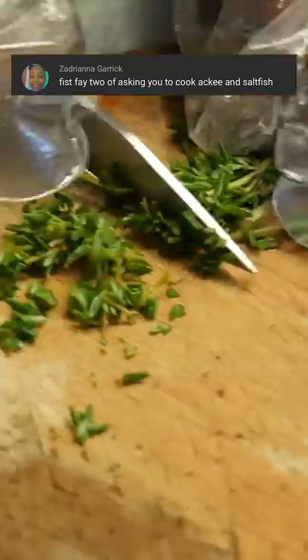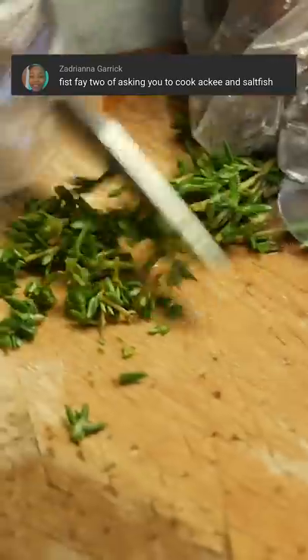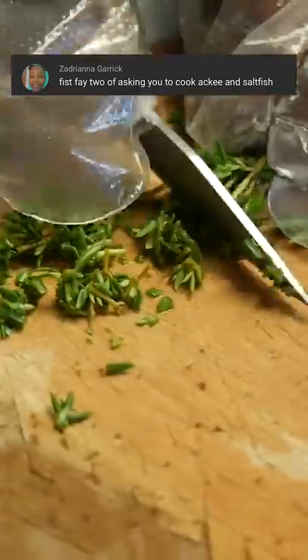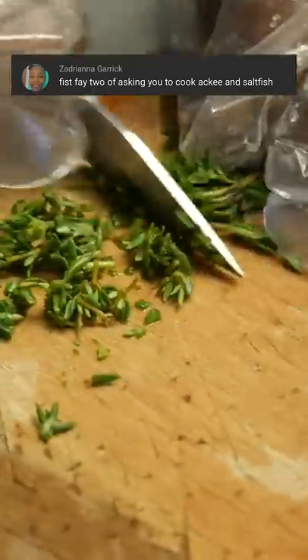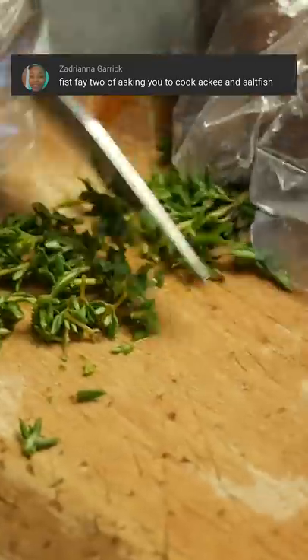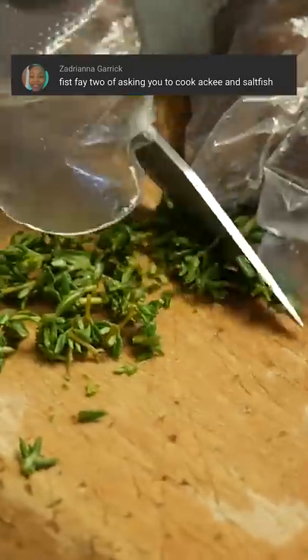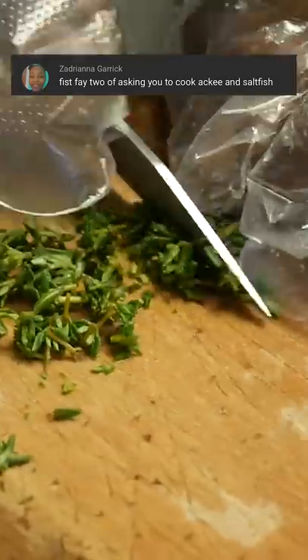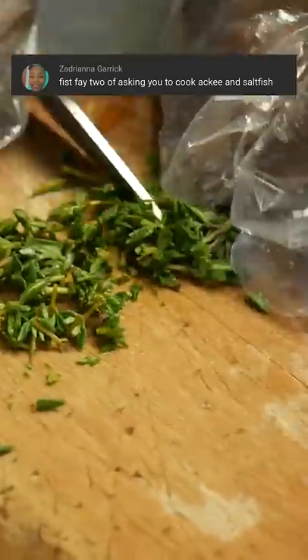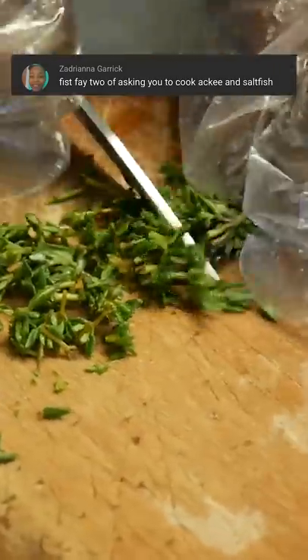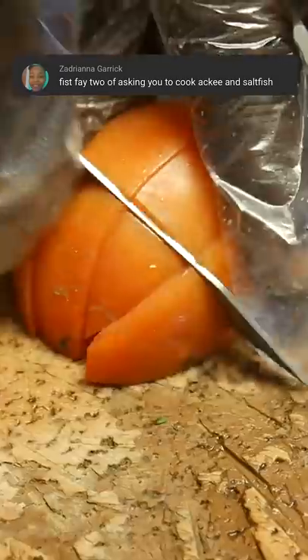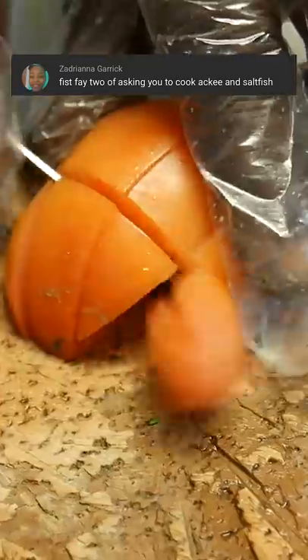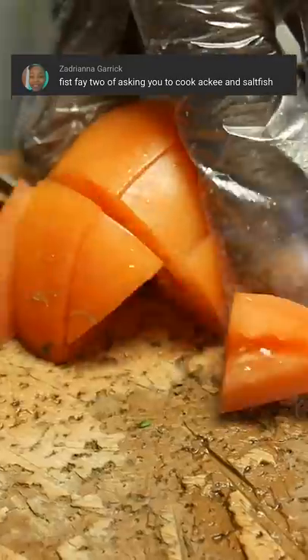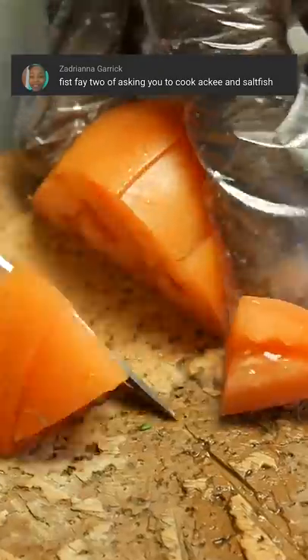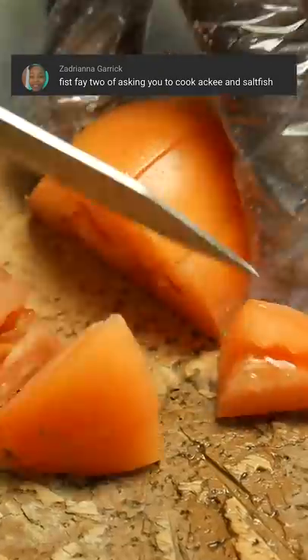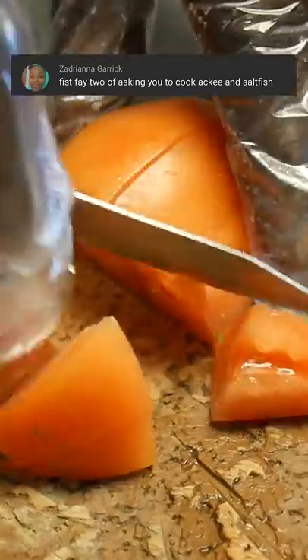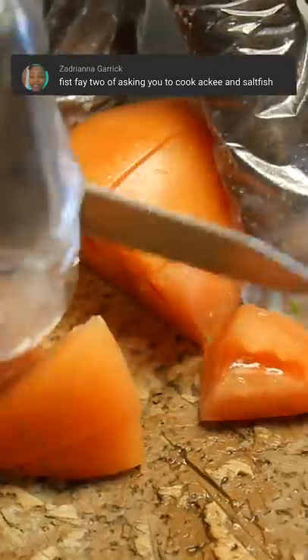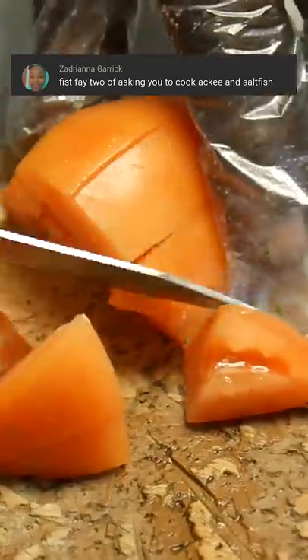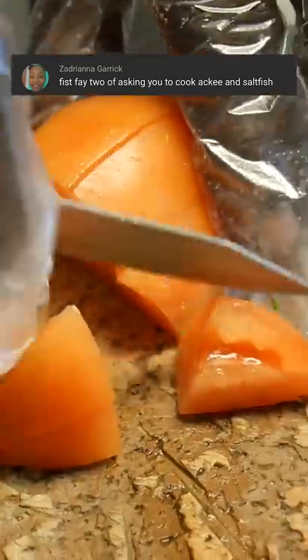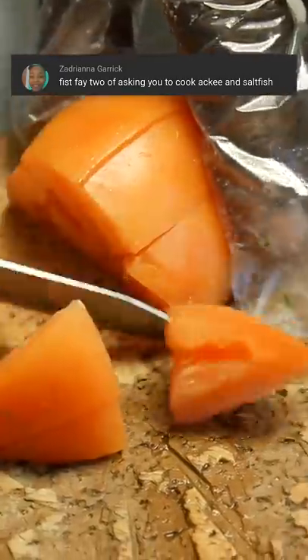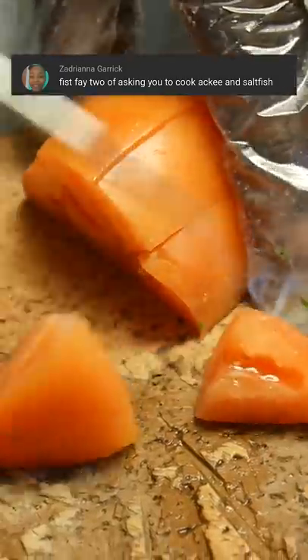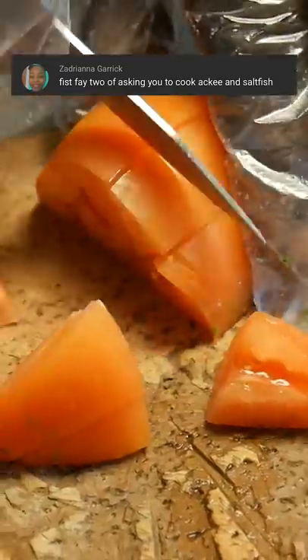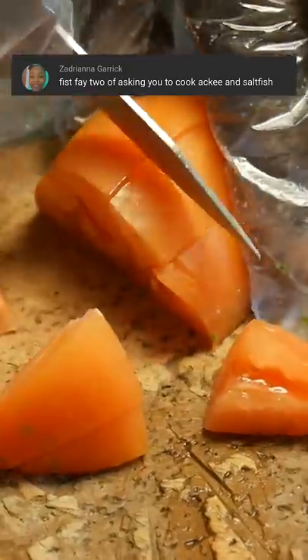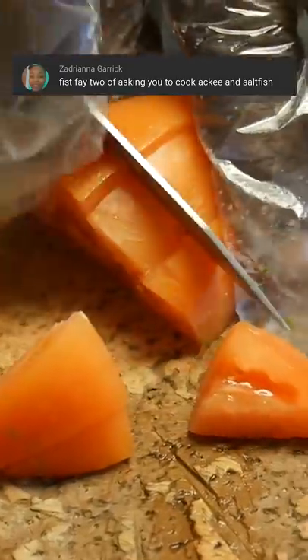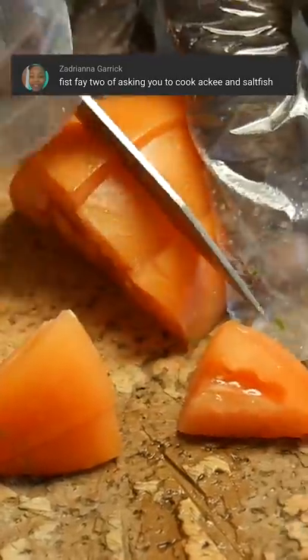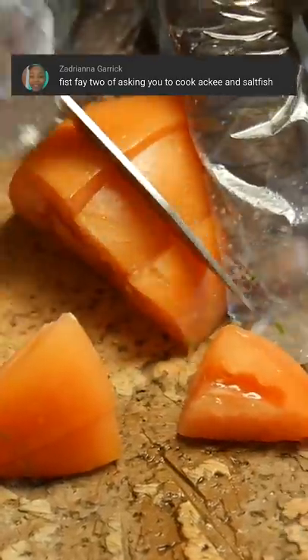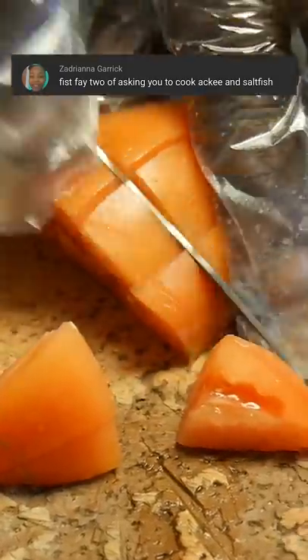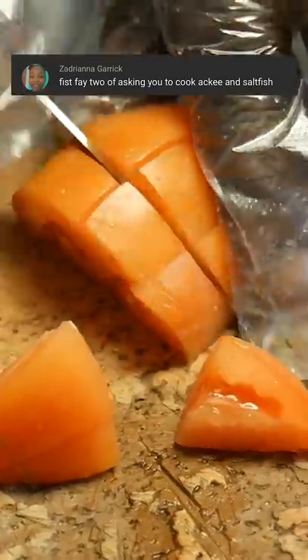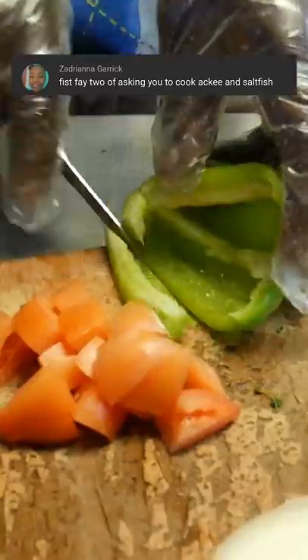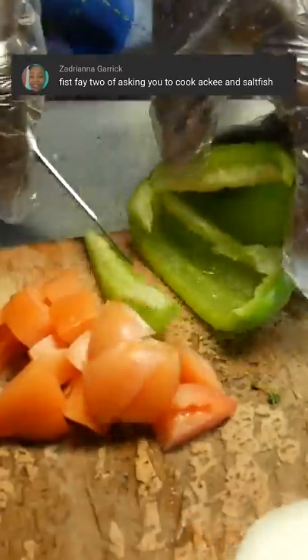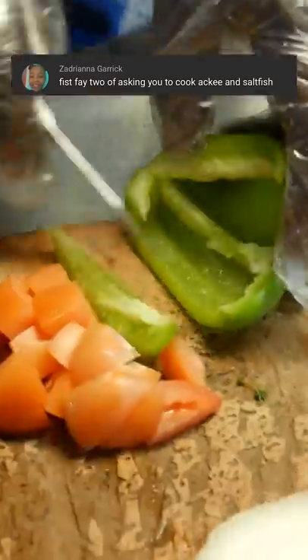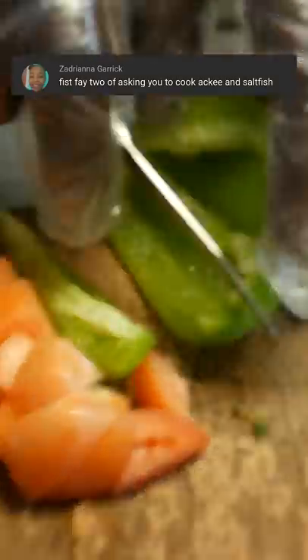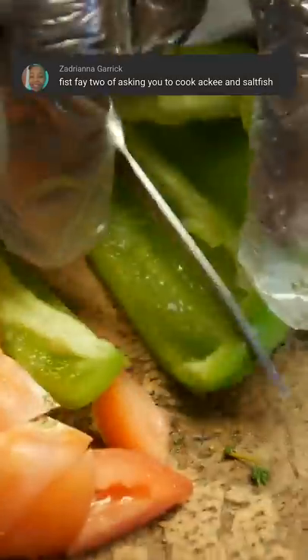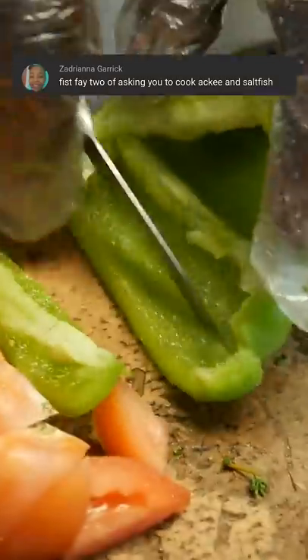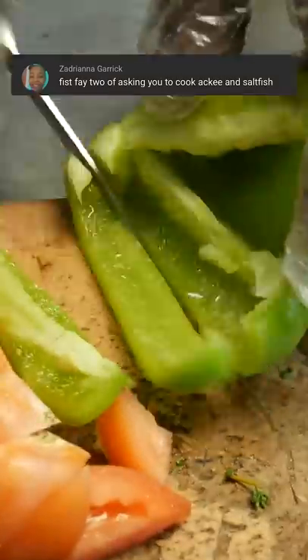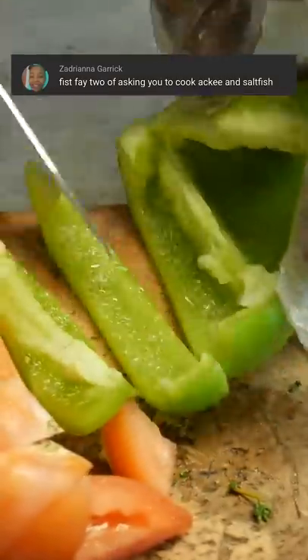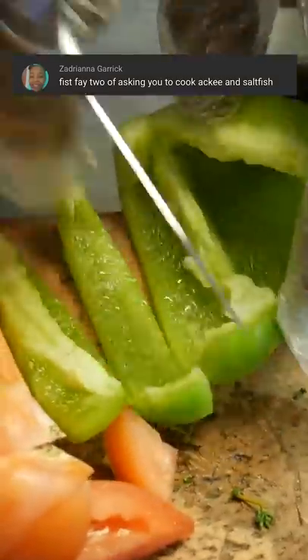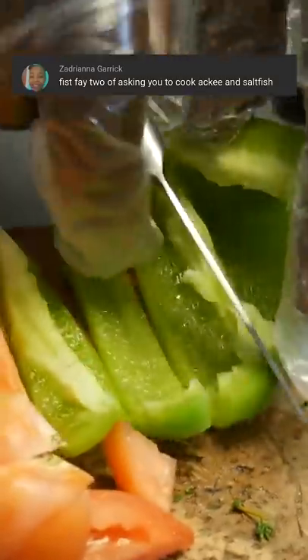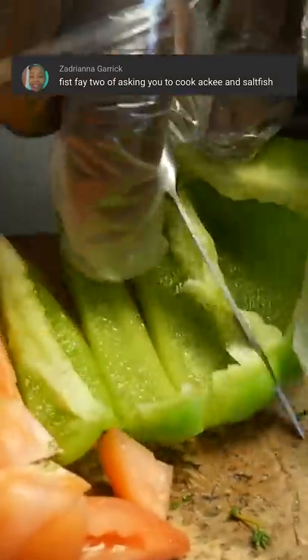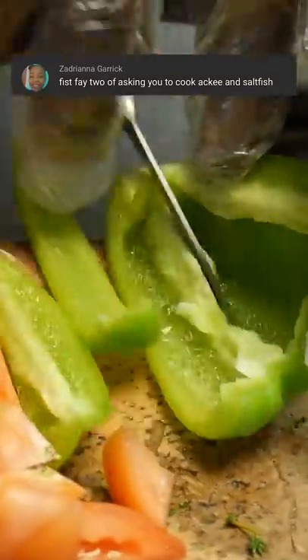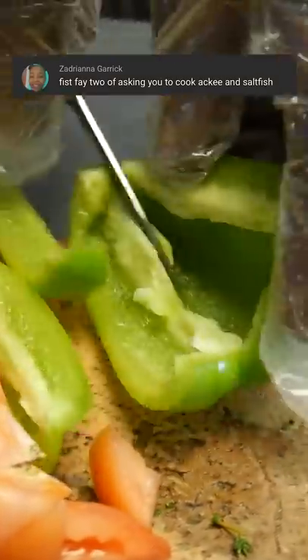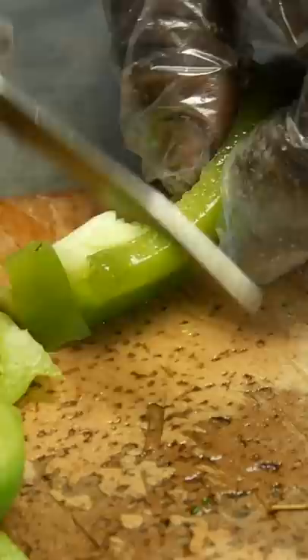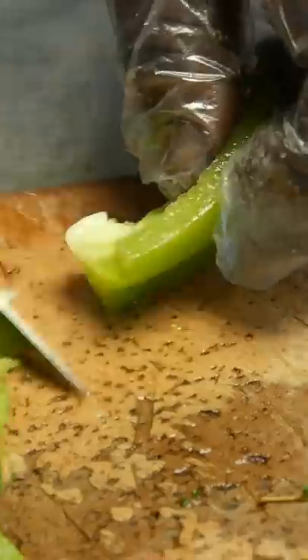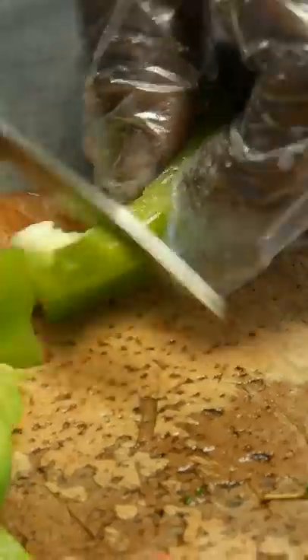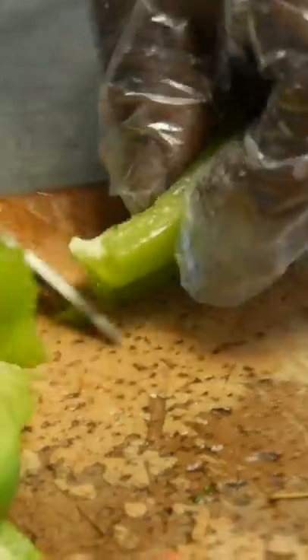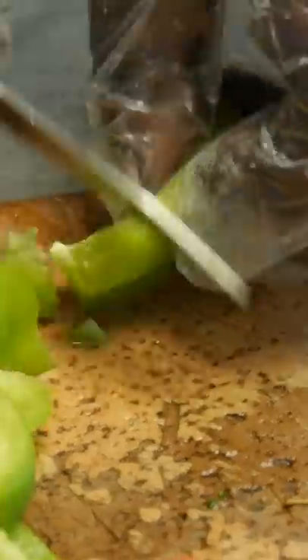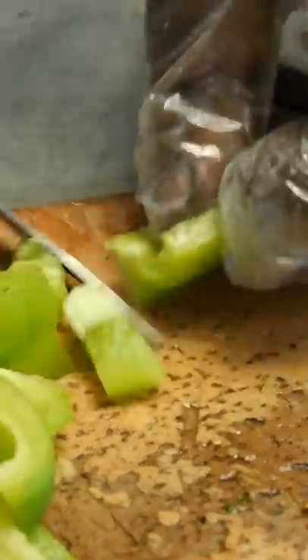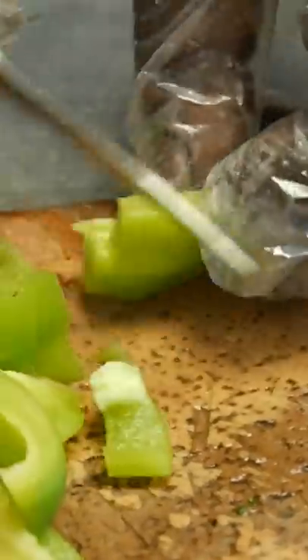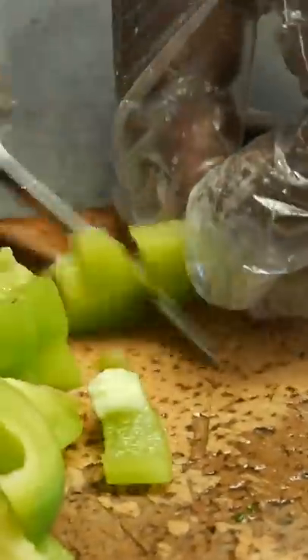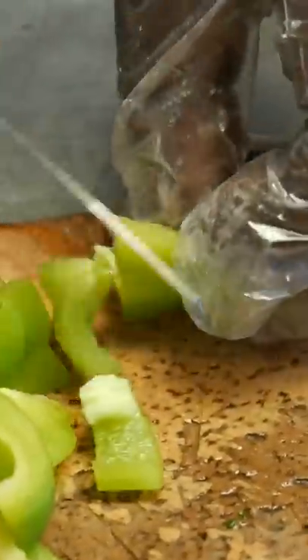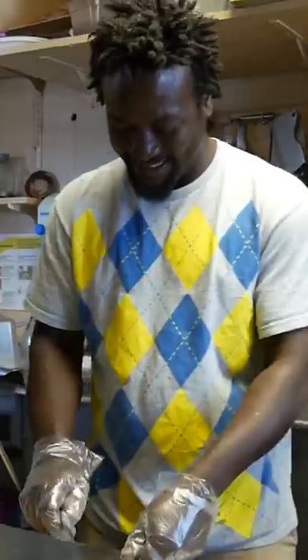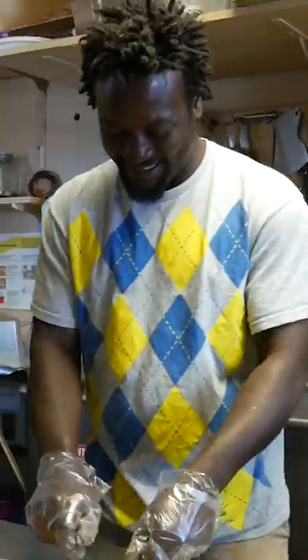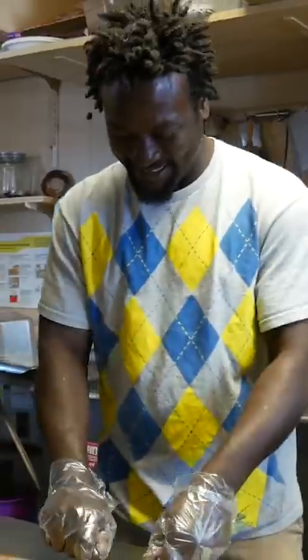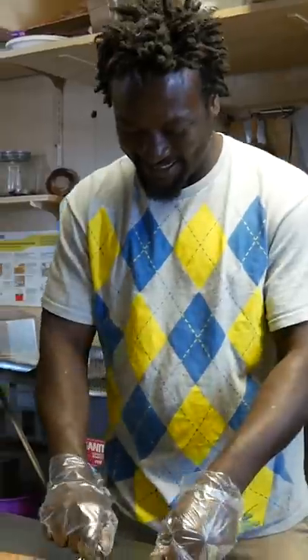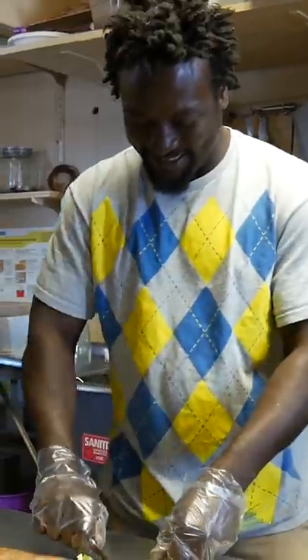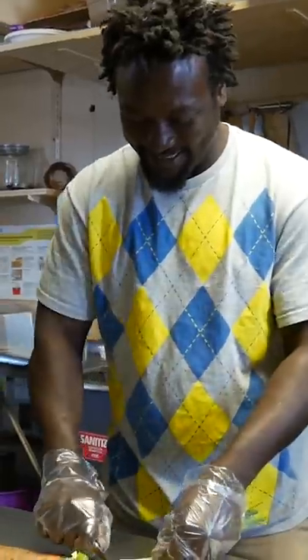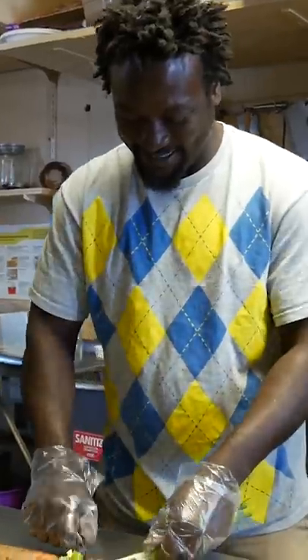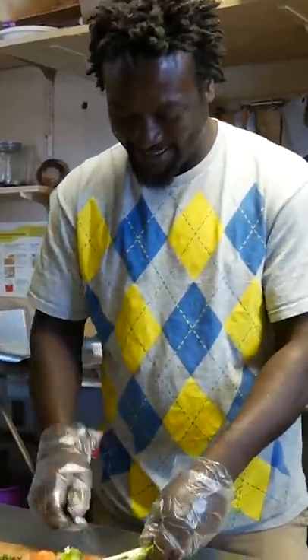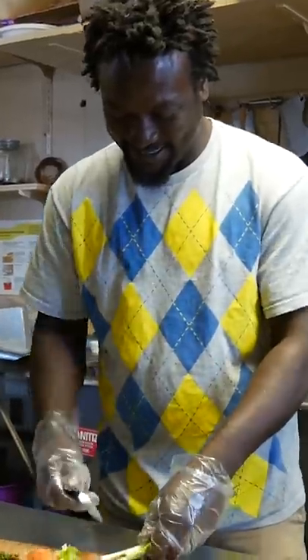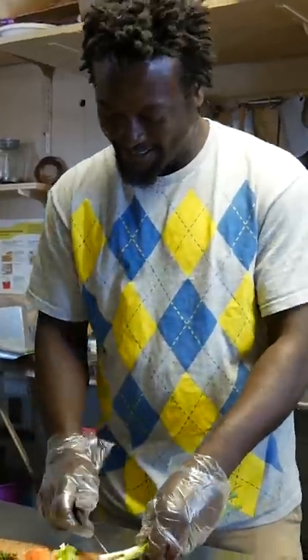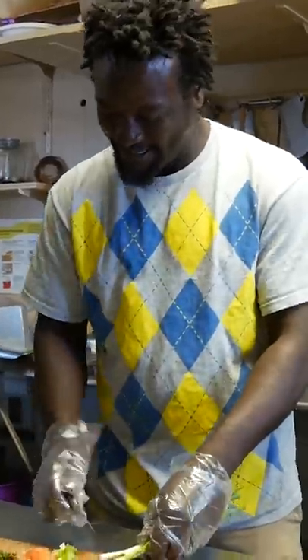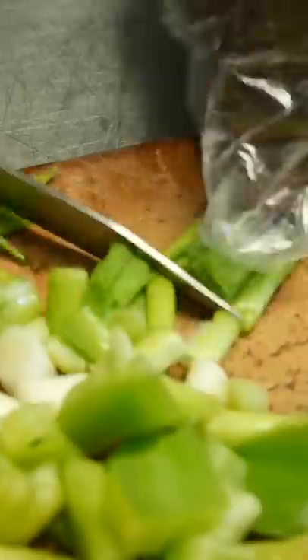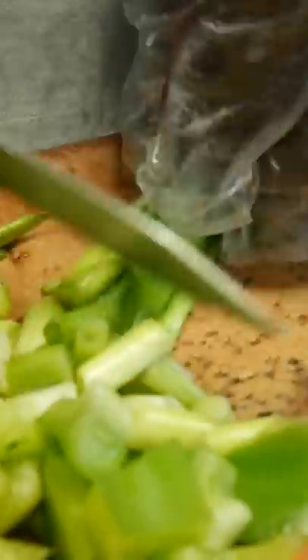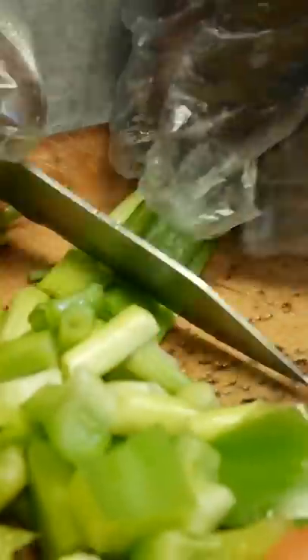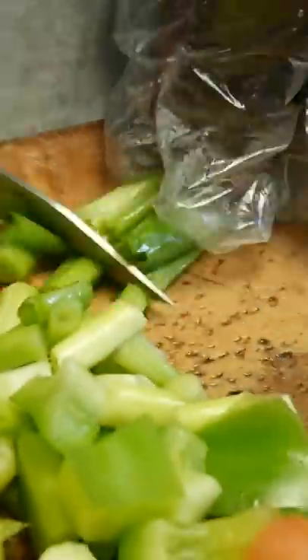So this is not me making ackee and saltfish, but it's a throwback to a couple of years ago when I went to a Jamaican restaurant where the owner Sorrell made some.